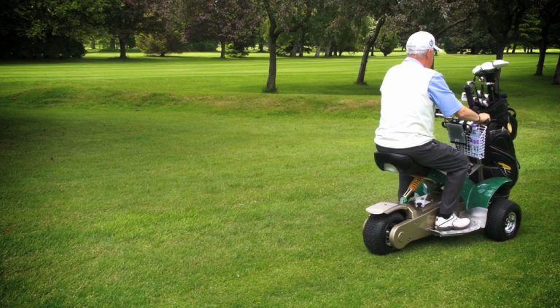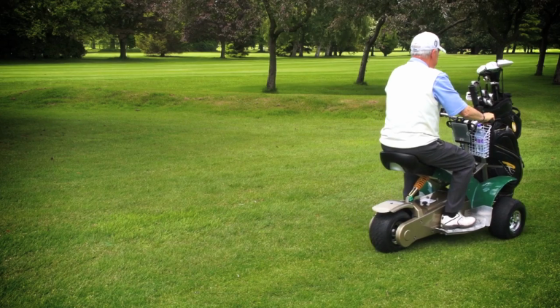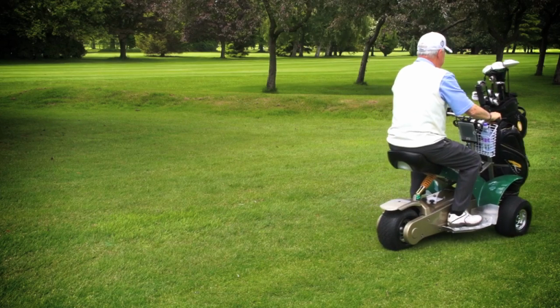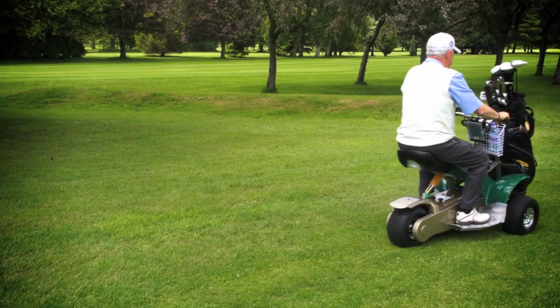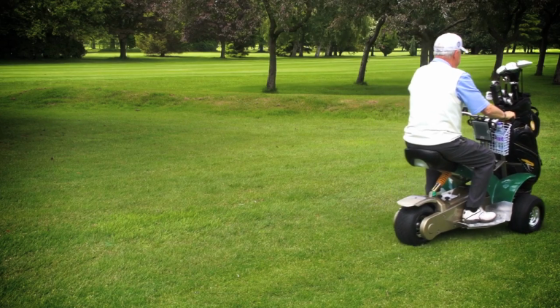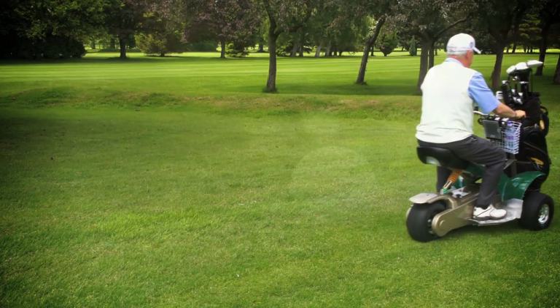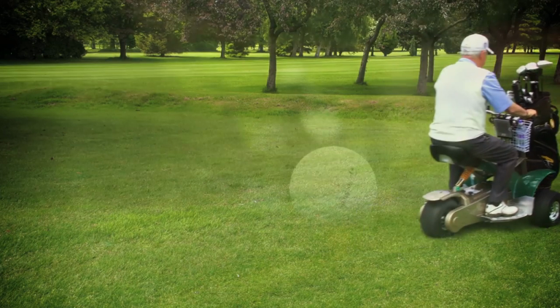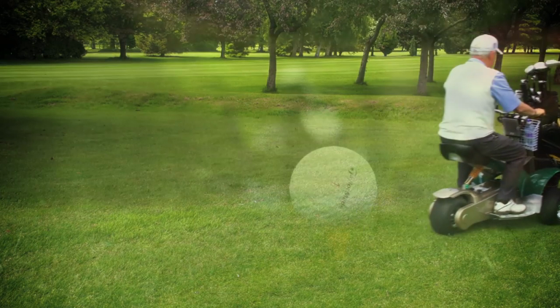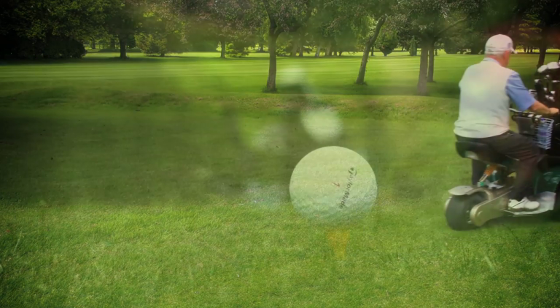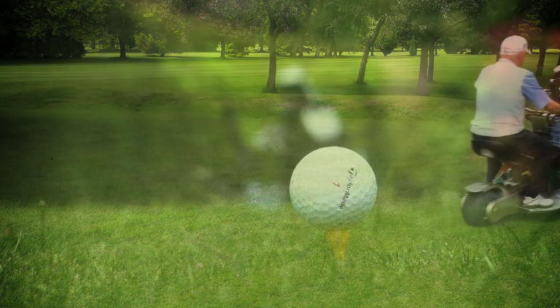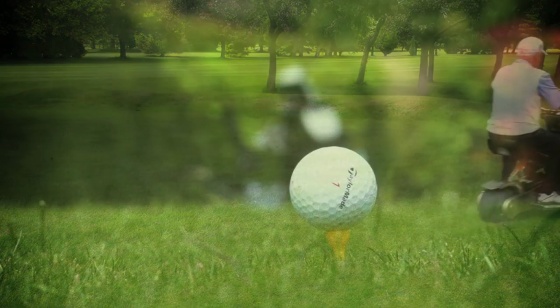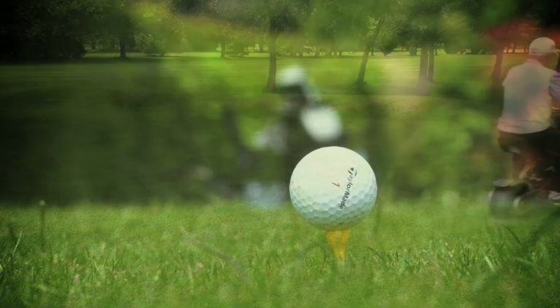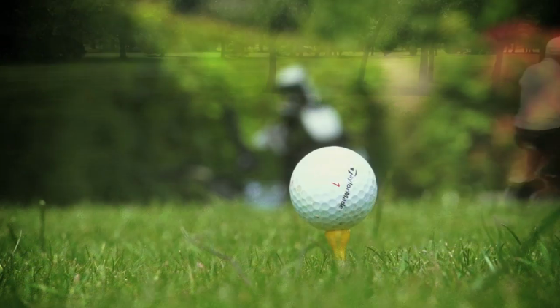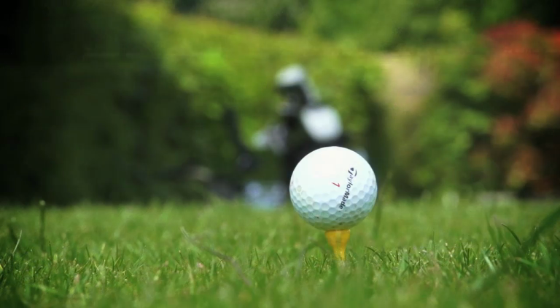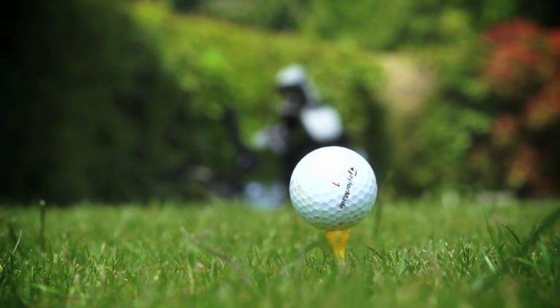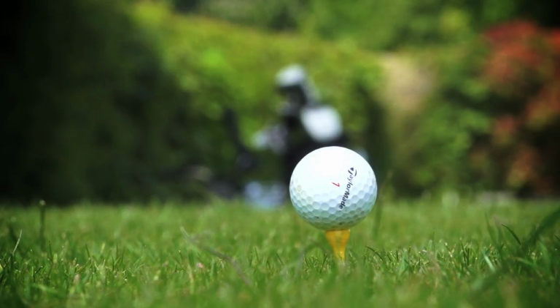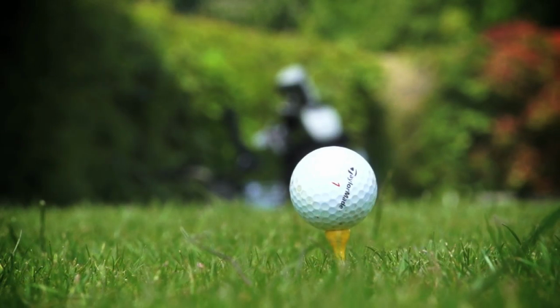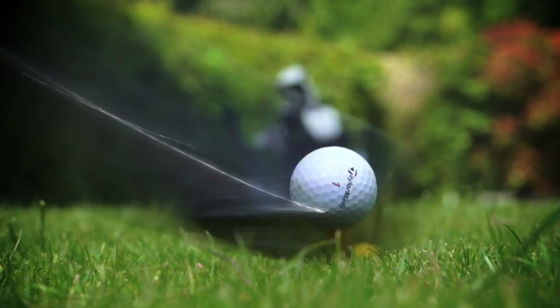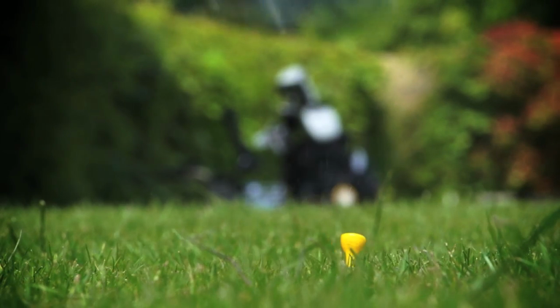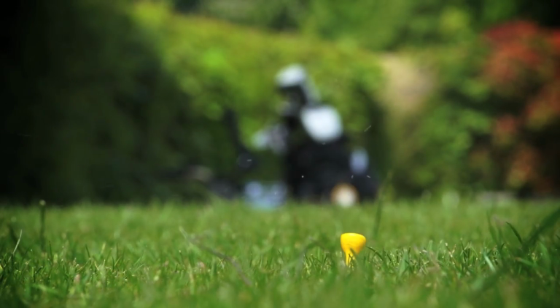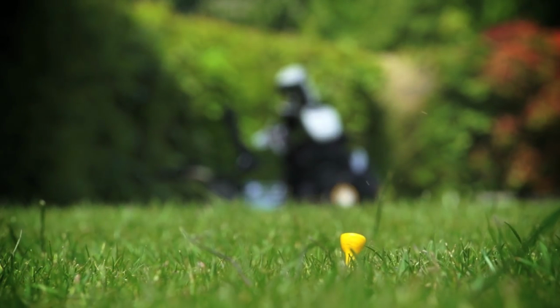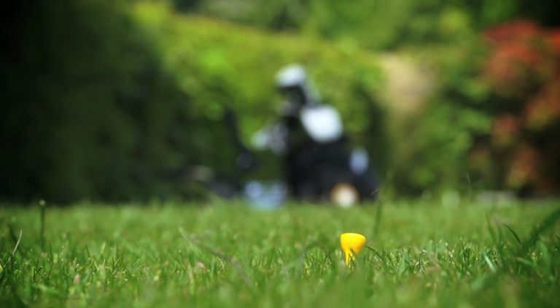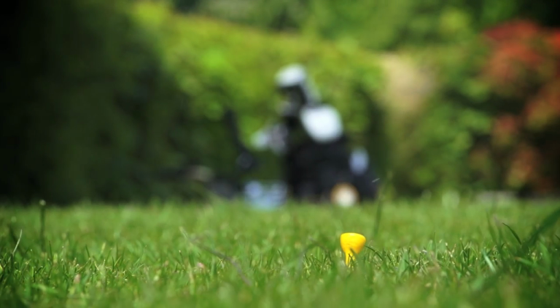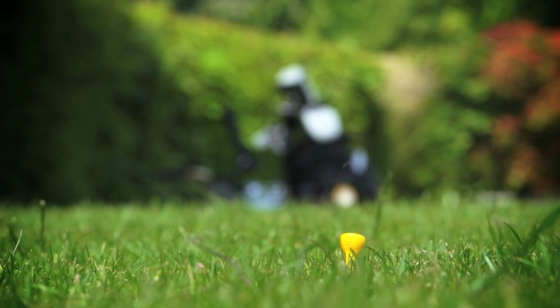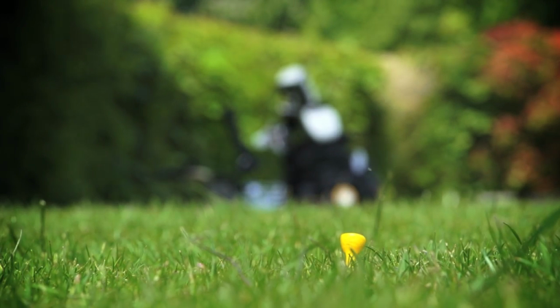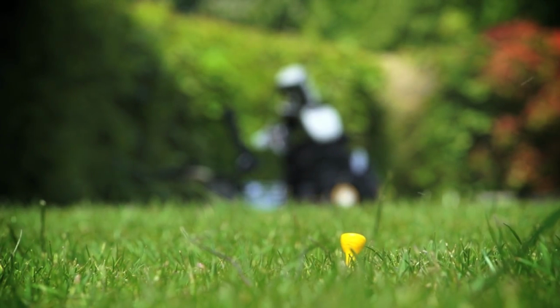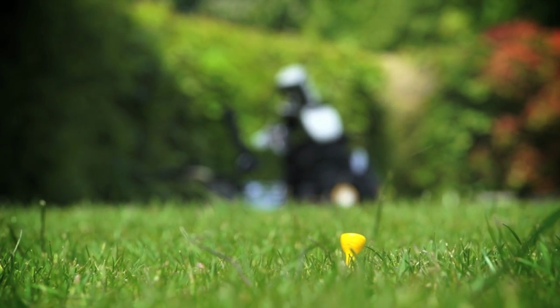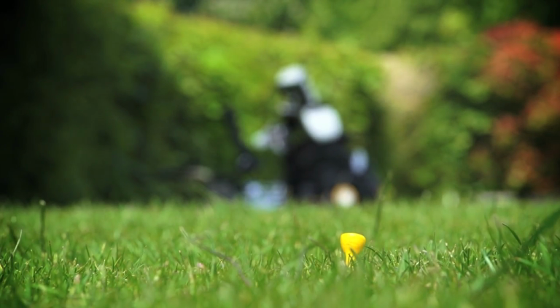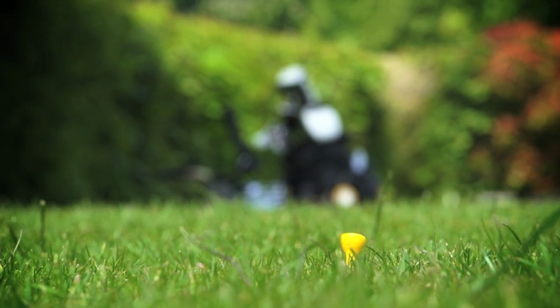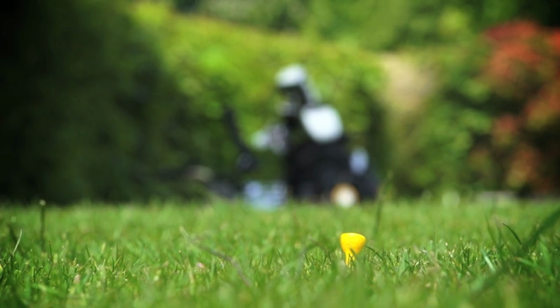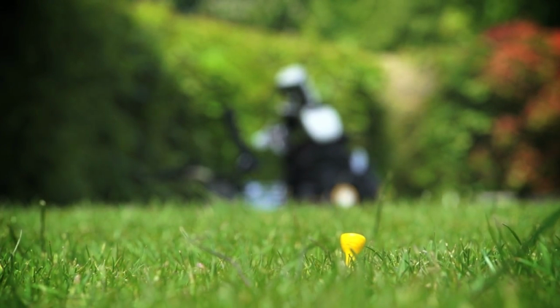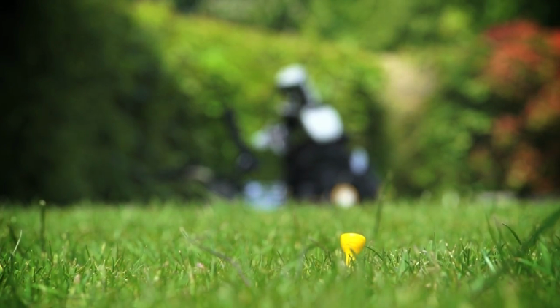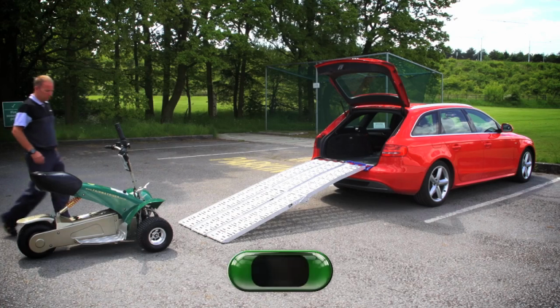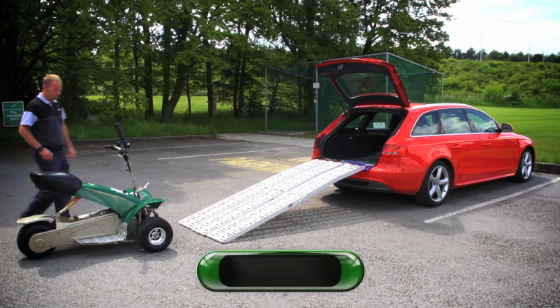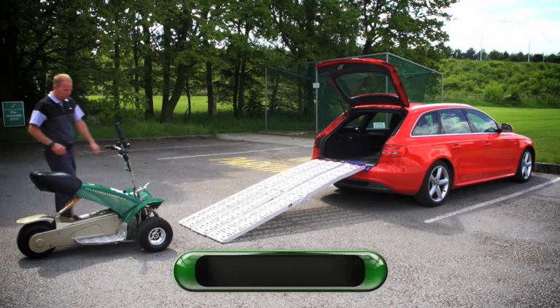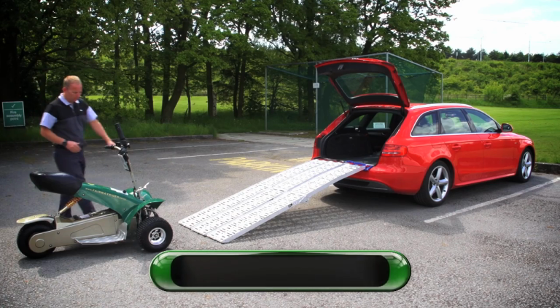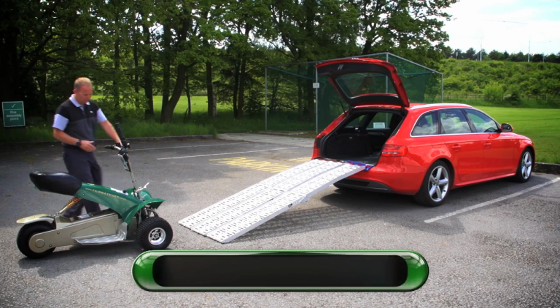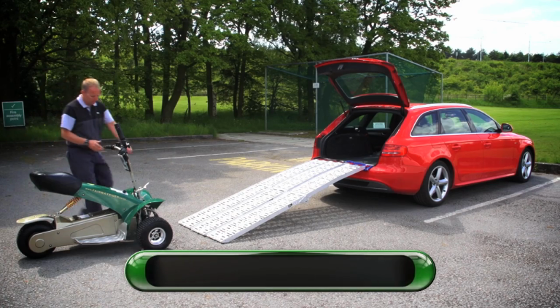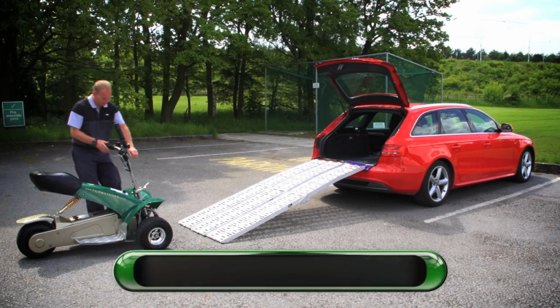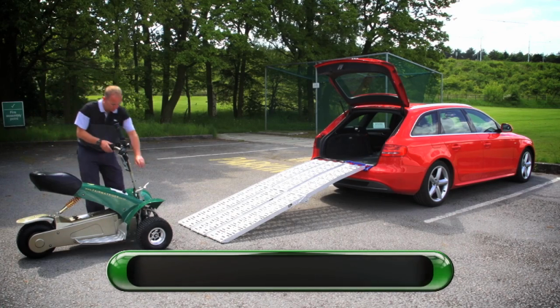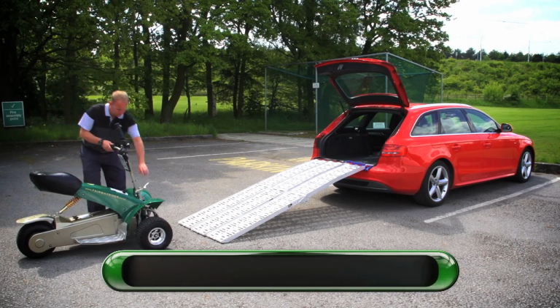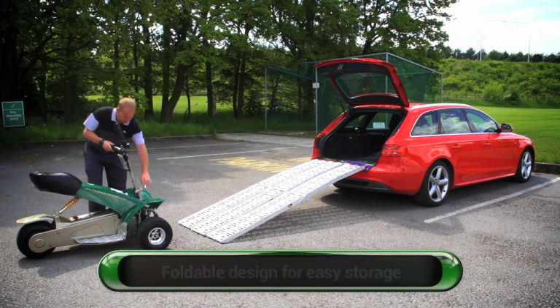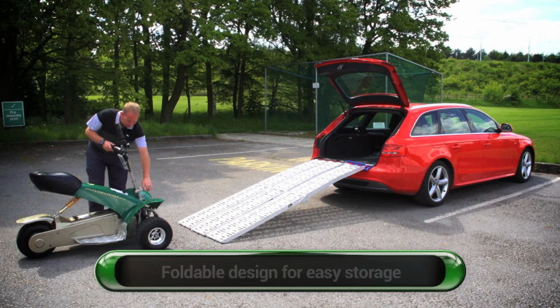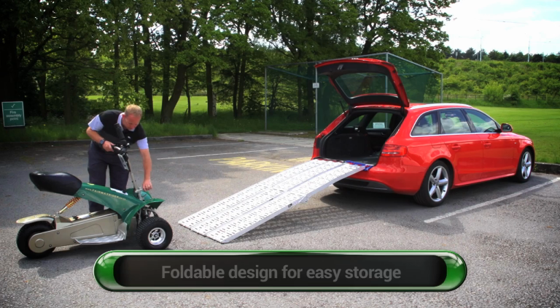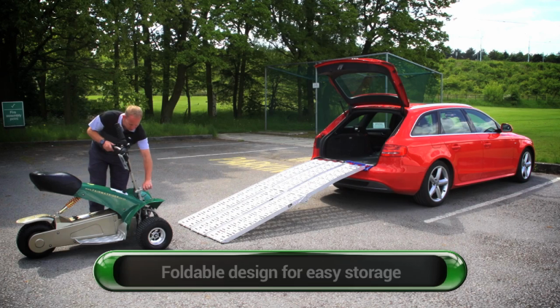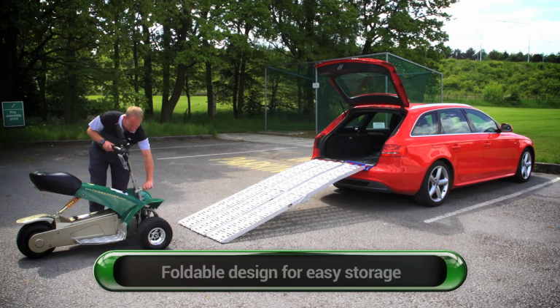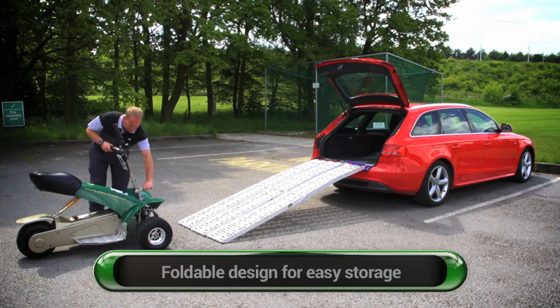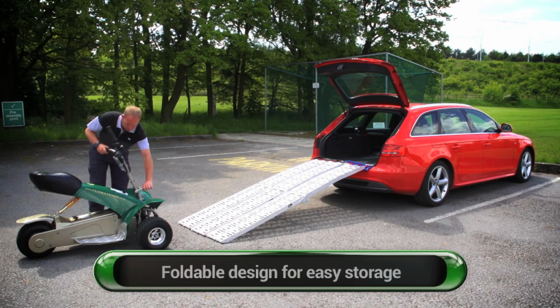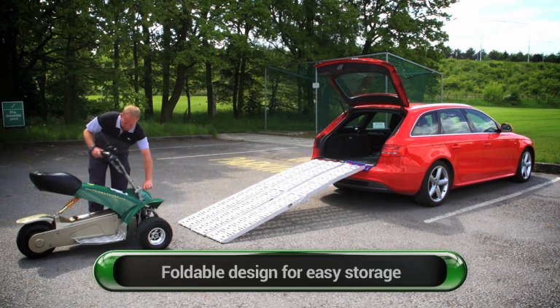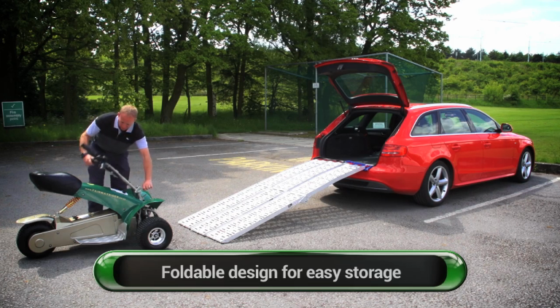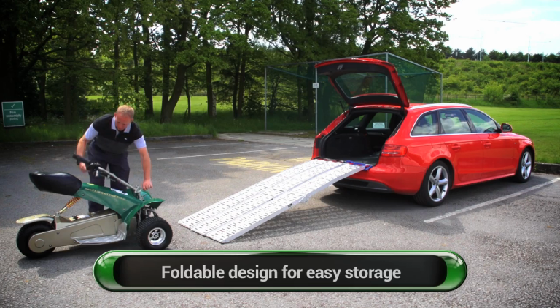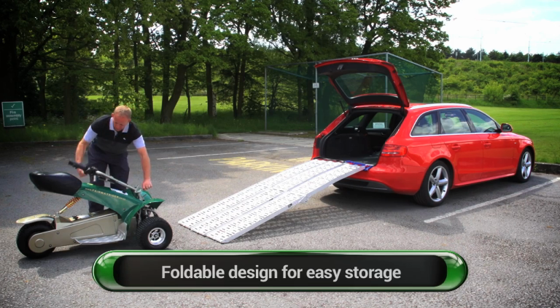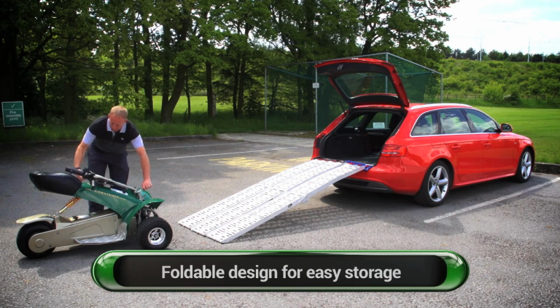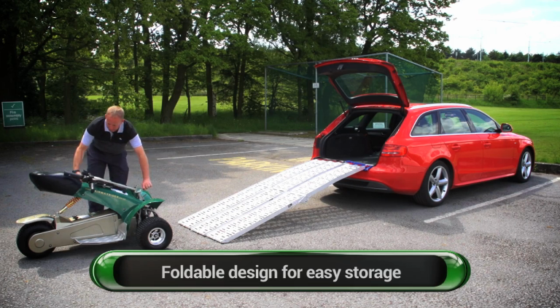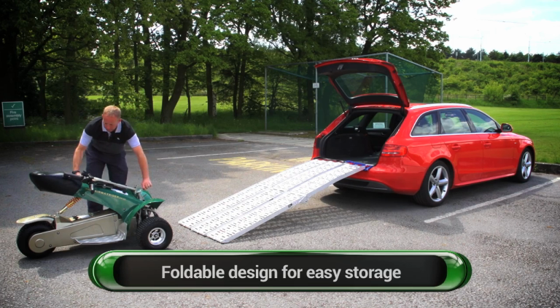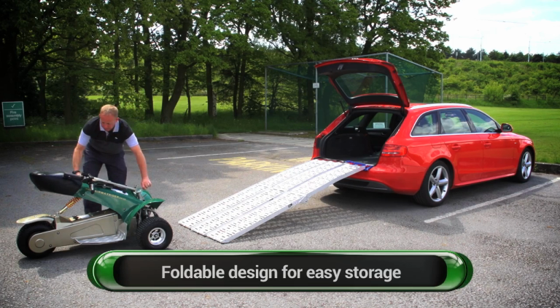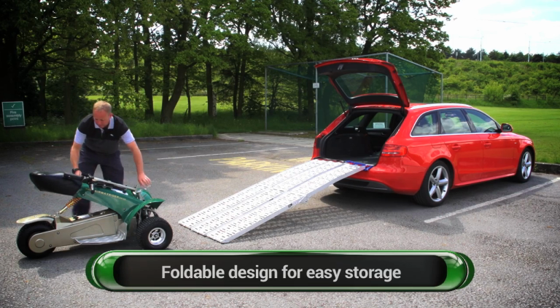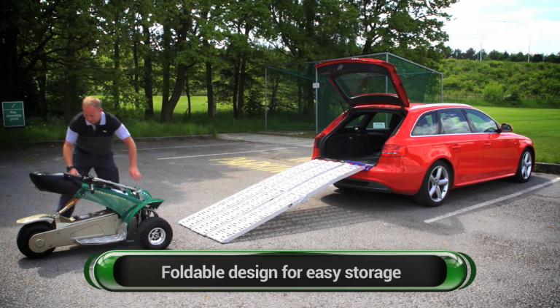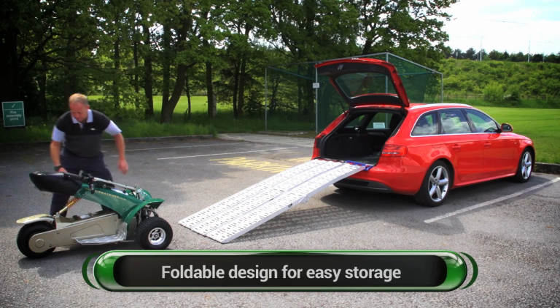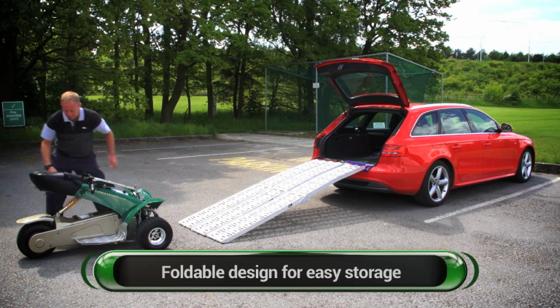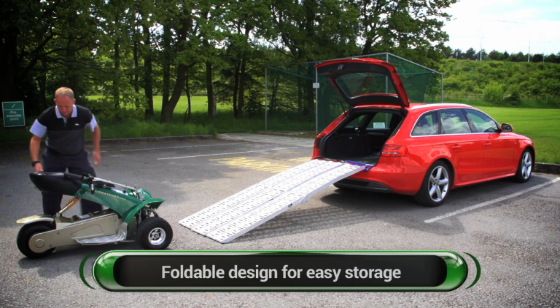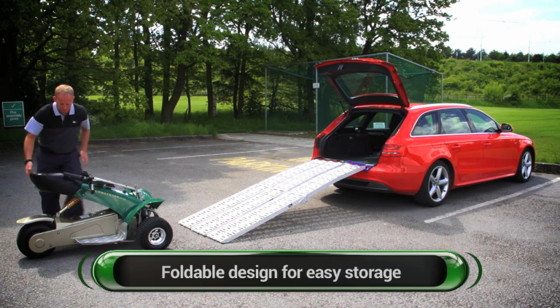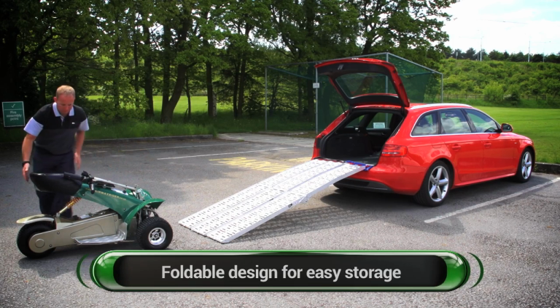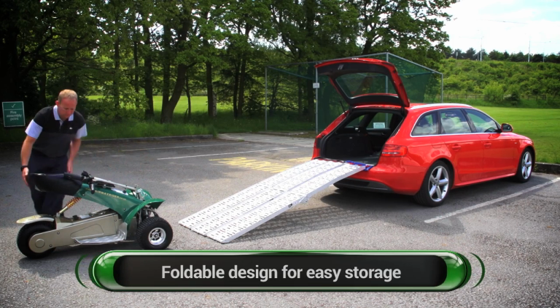Most golfers choose to leave the buggy at the golf club. However, the G3 folds down easily to fit into a hatchback car.